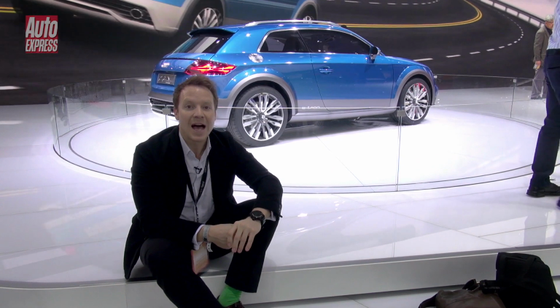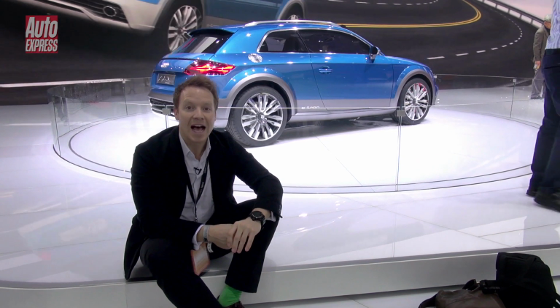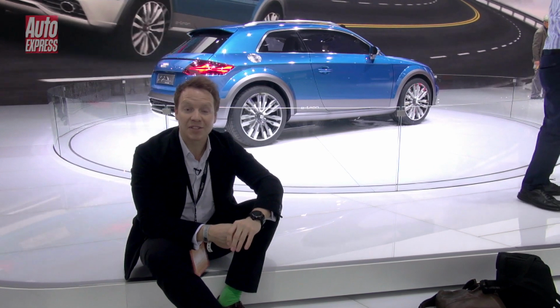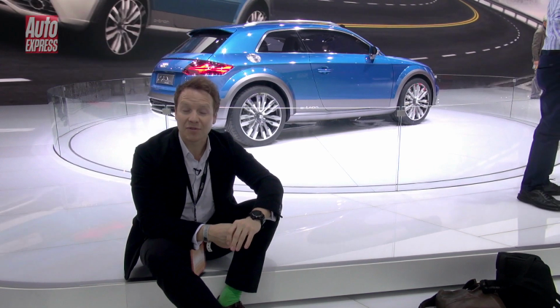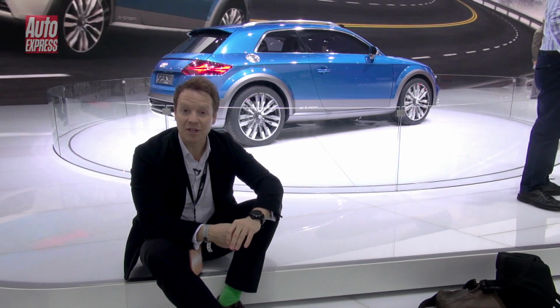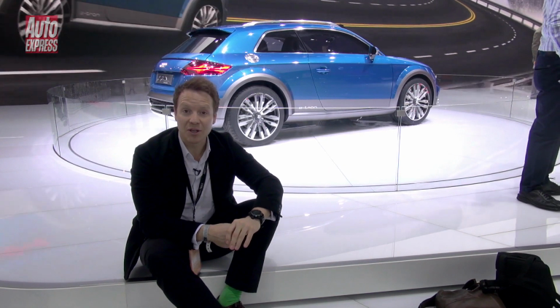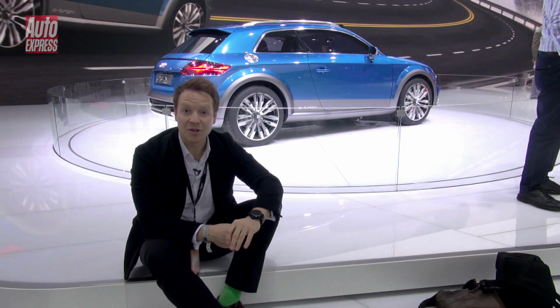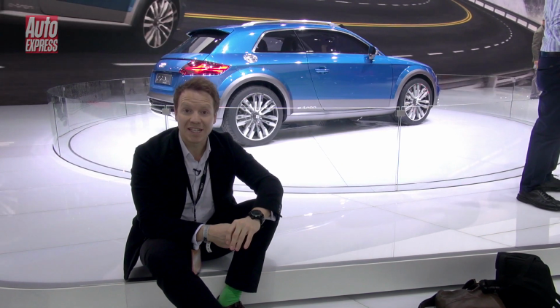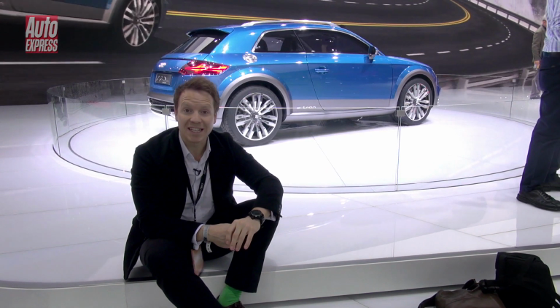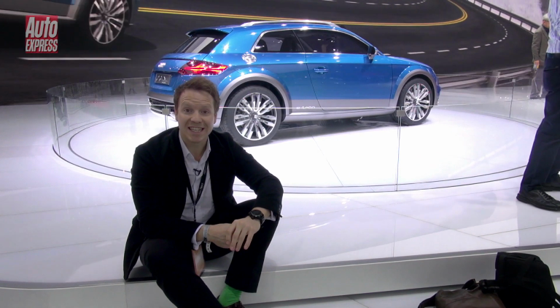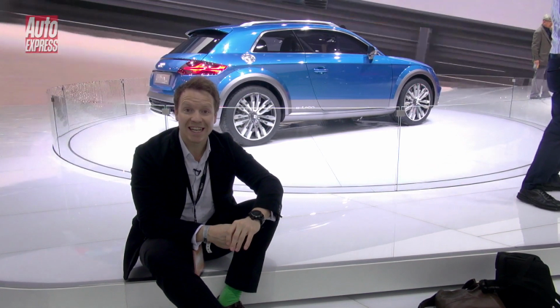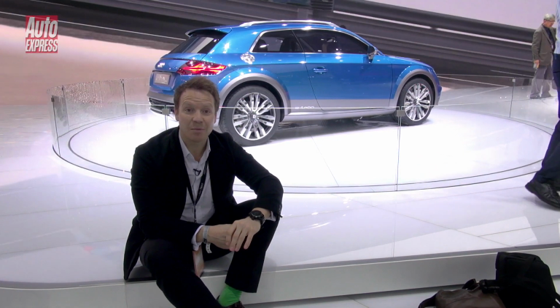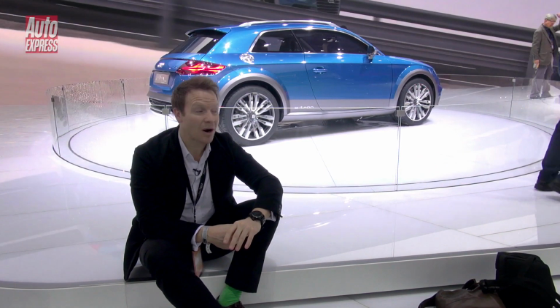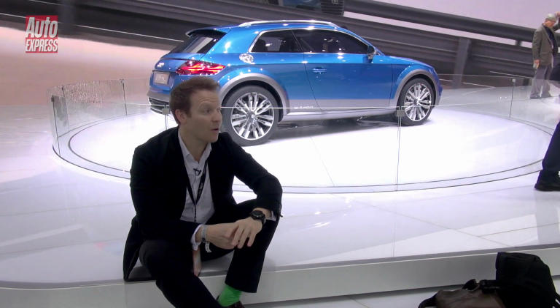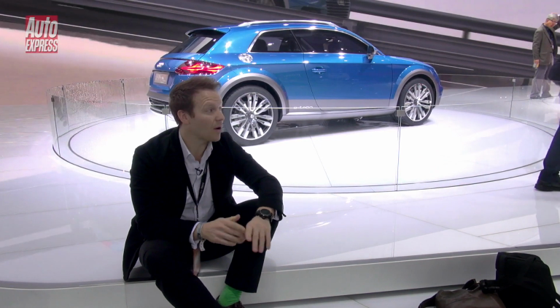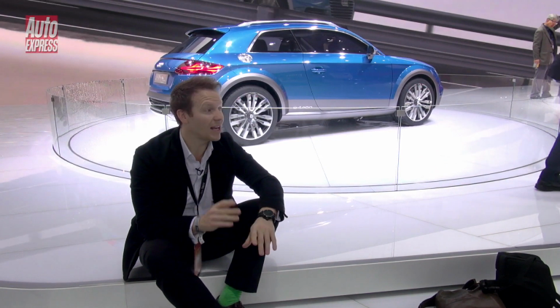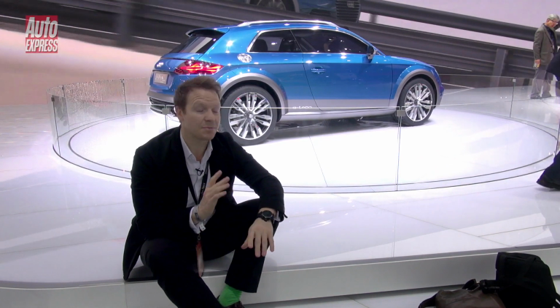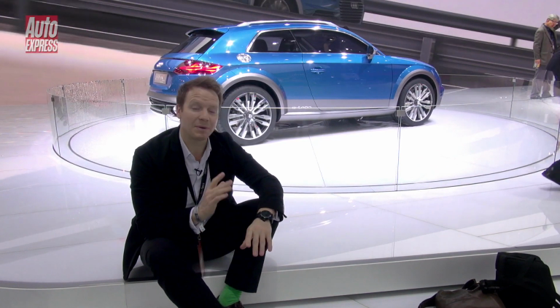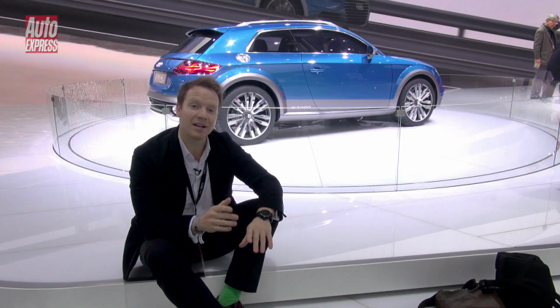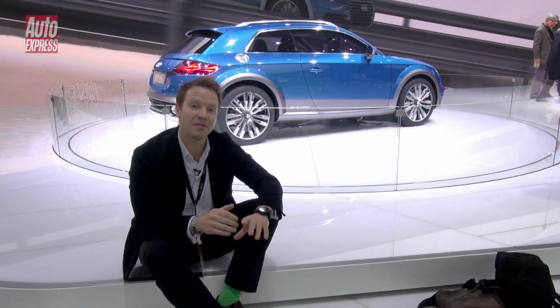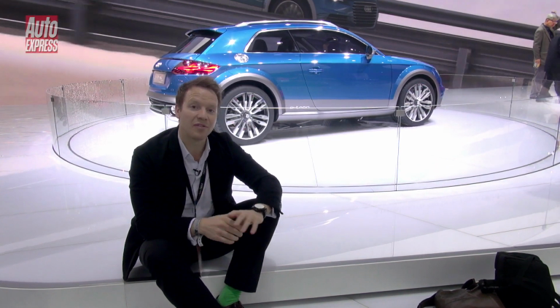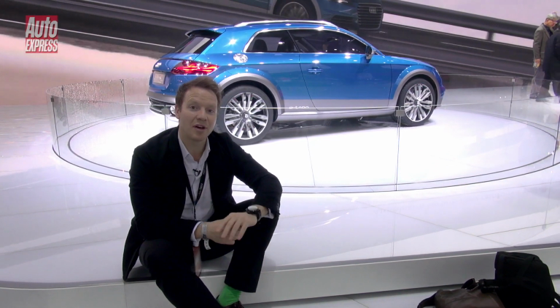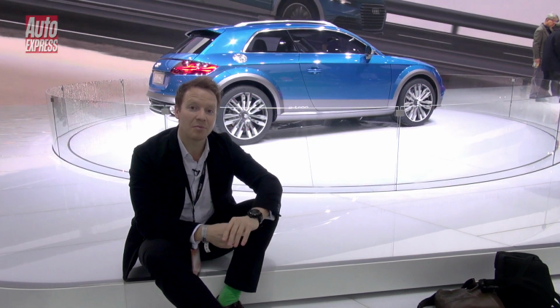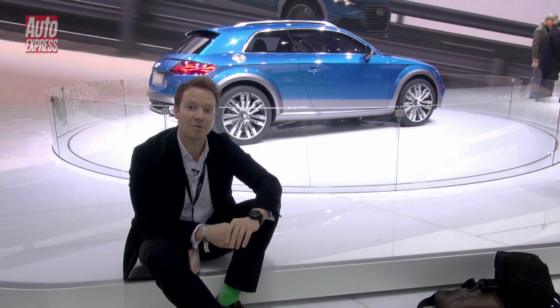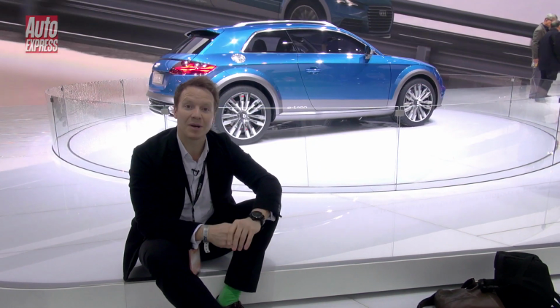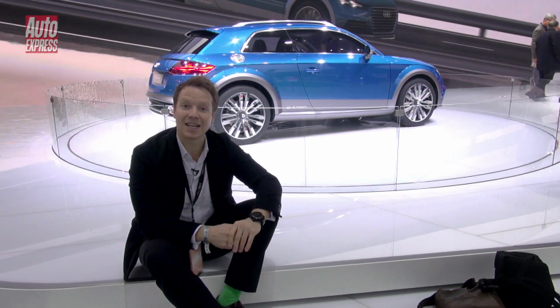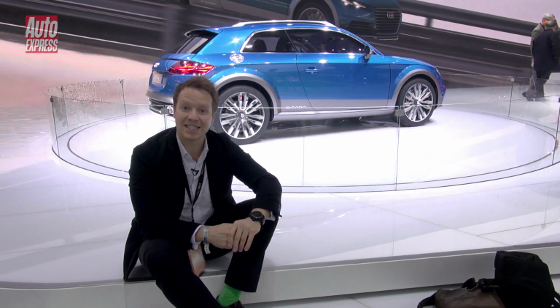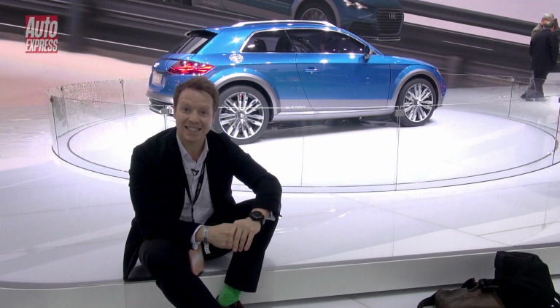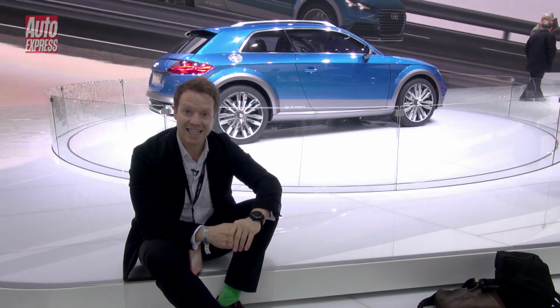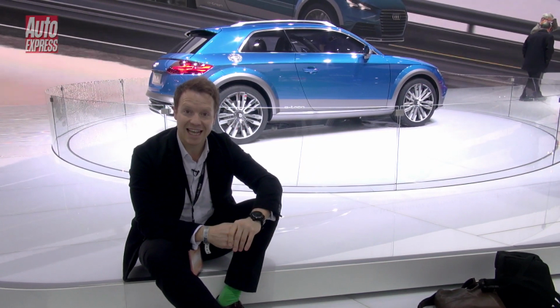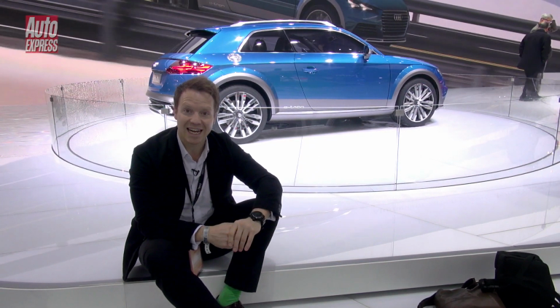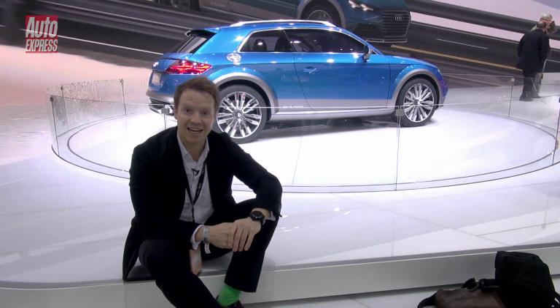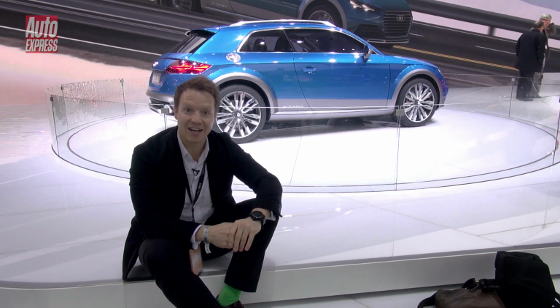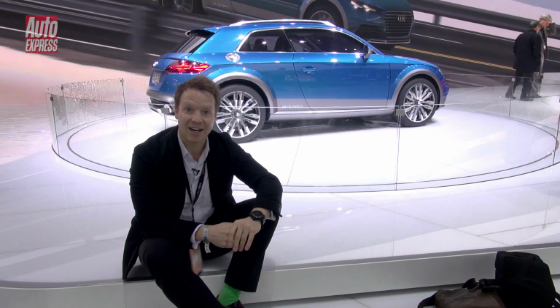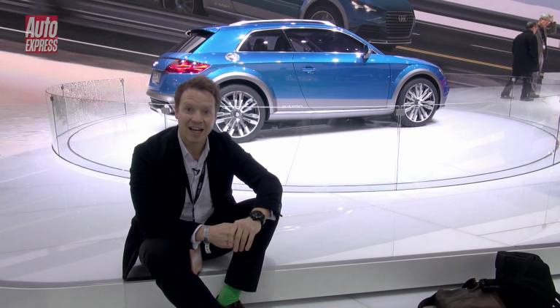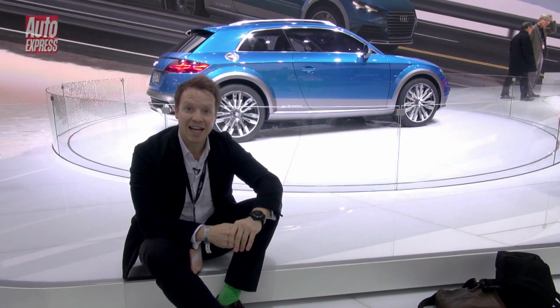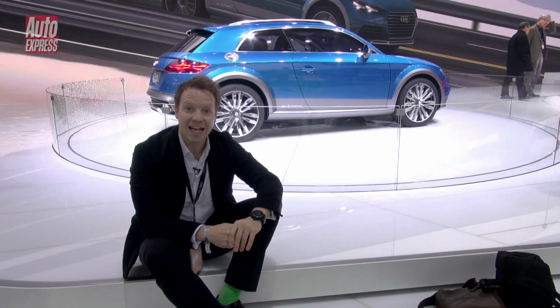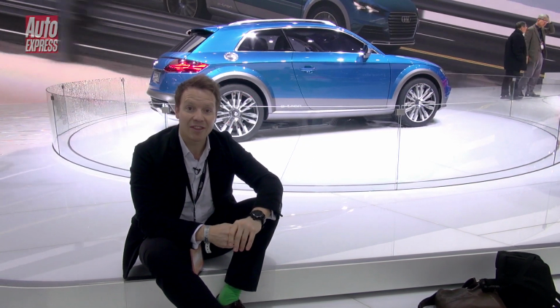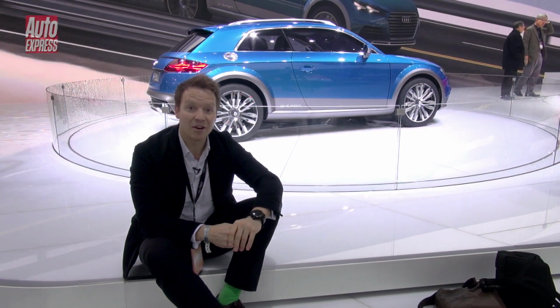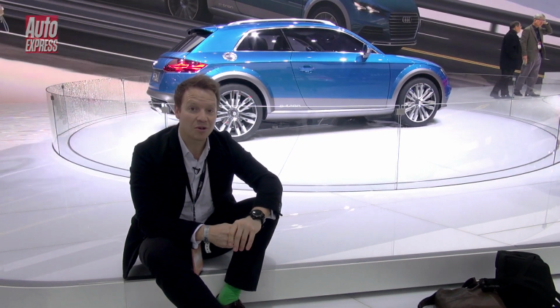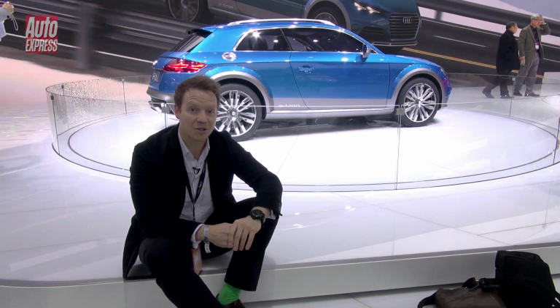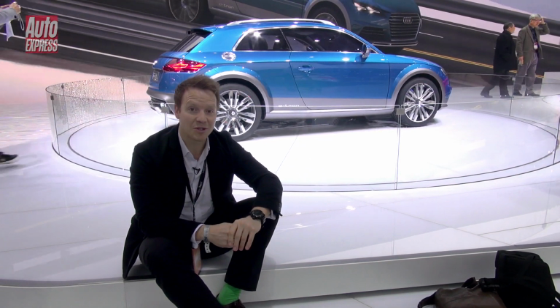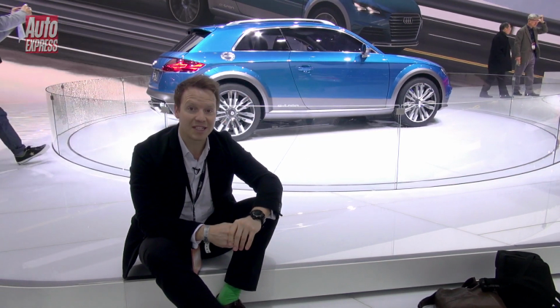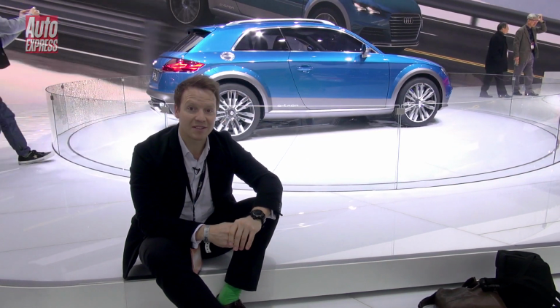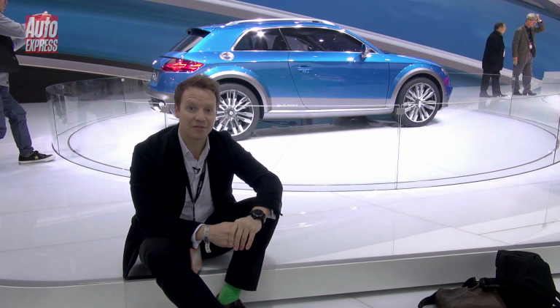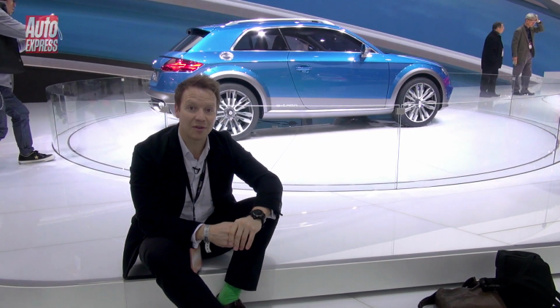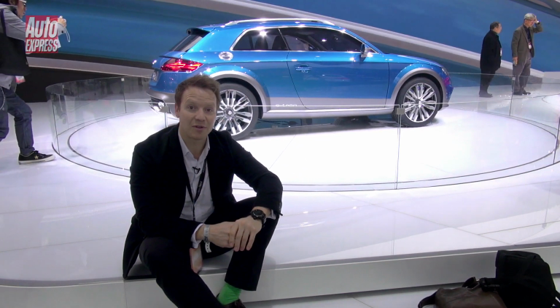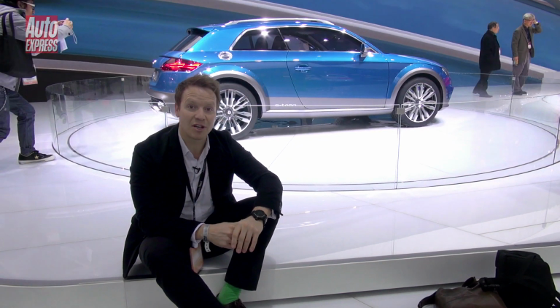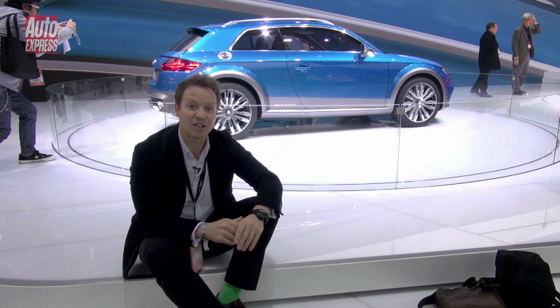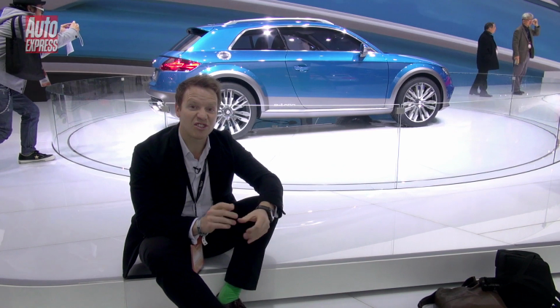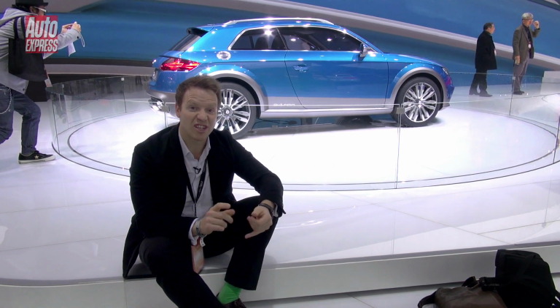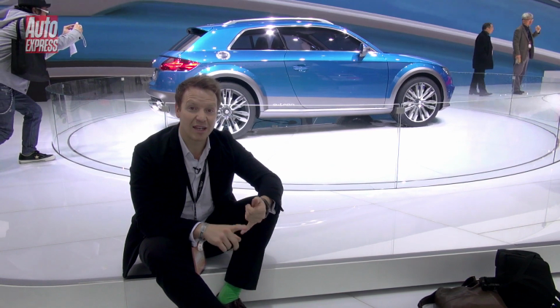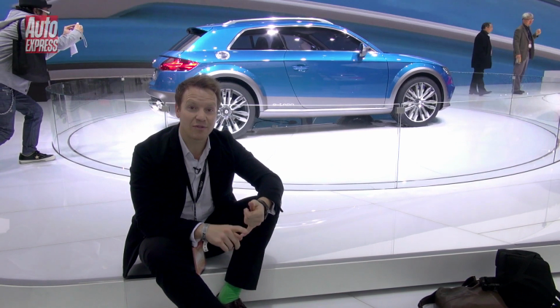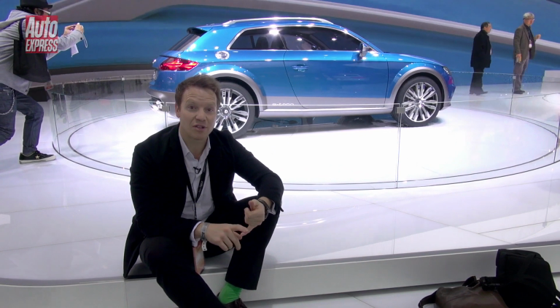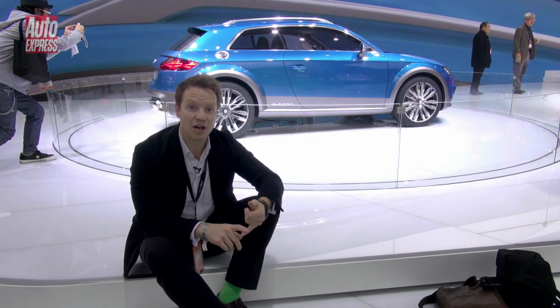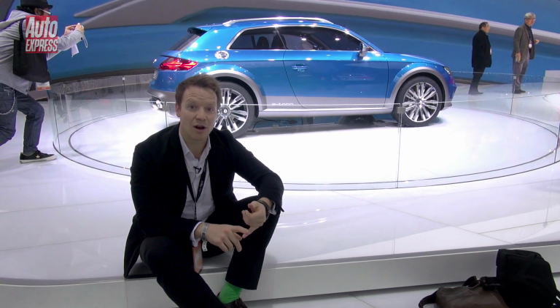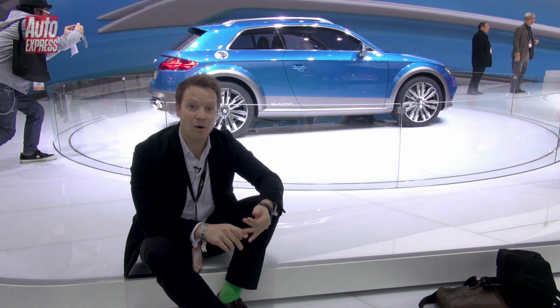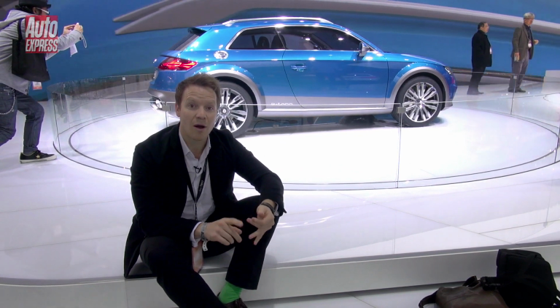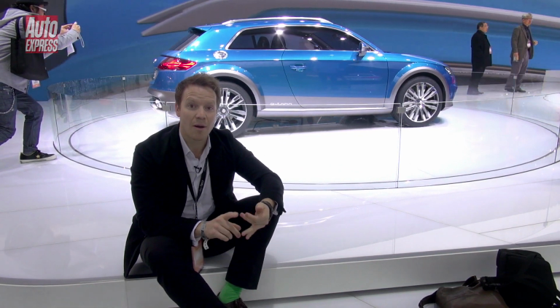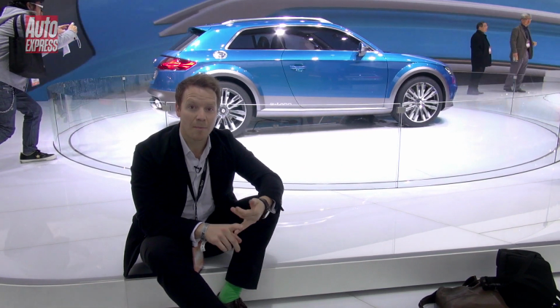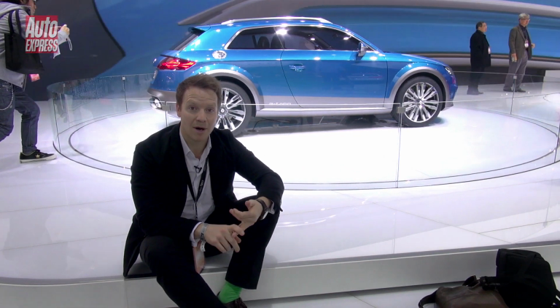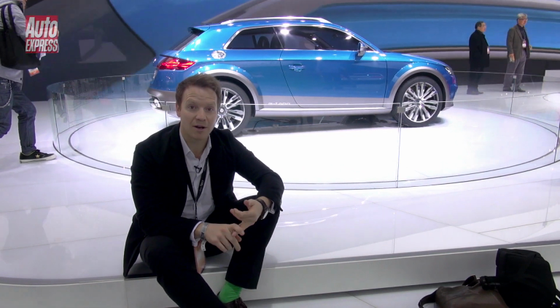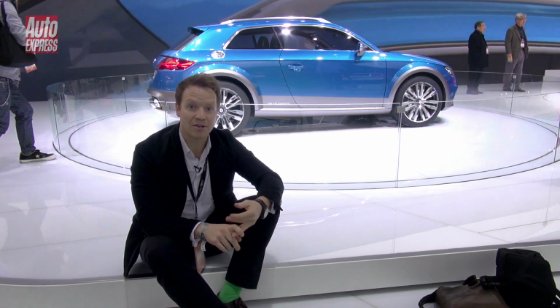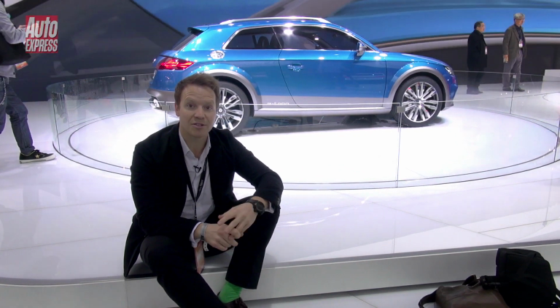As for the new TT, it's been confirmed that we're going to see that car in the not-too-distant future — at the Geneva Show in March.